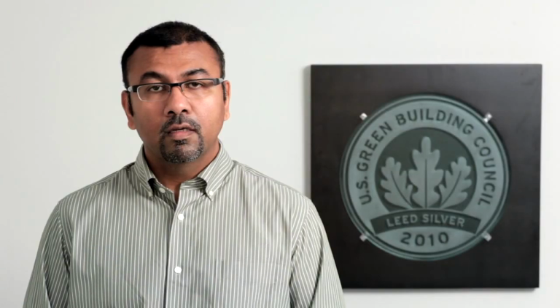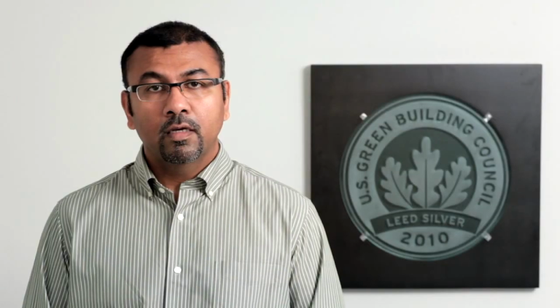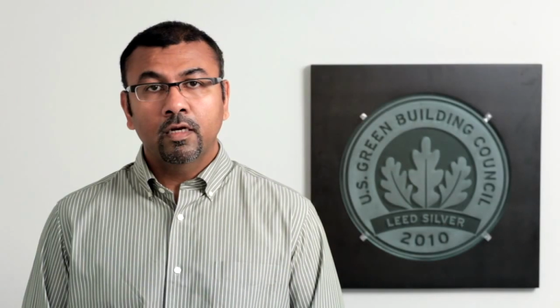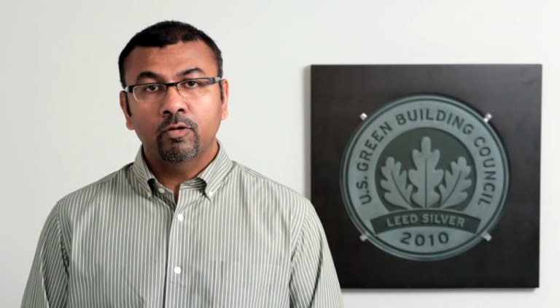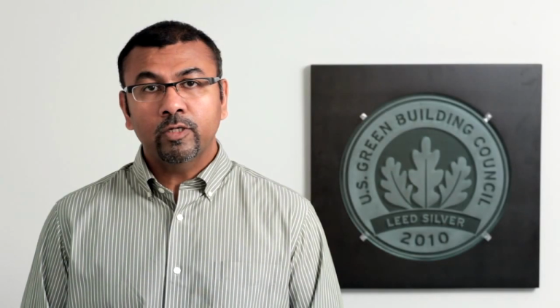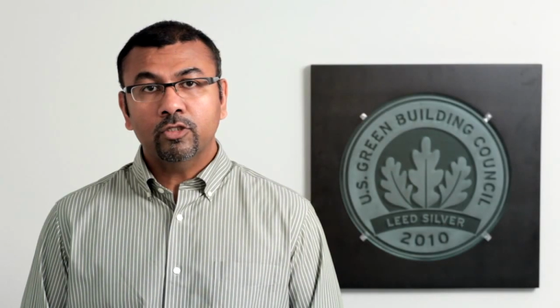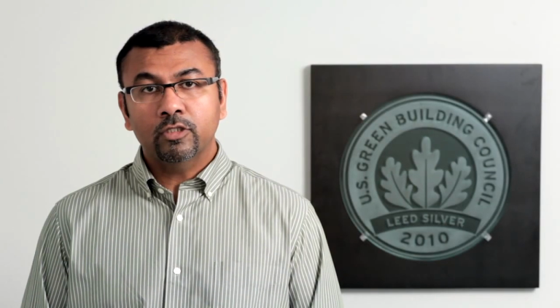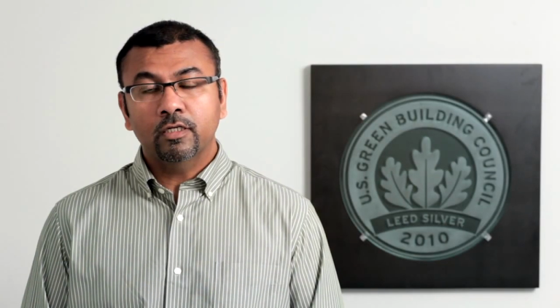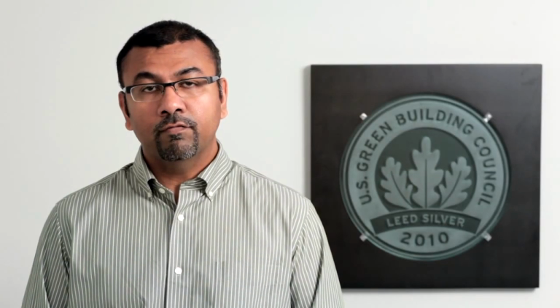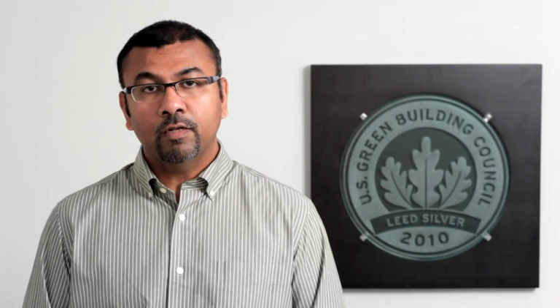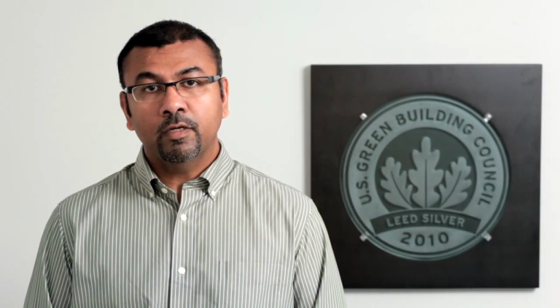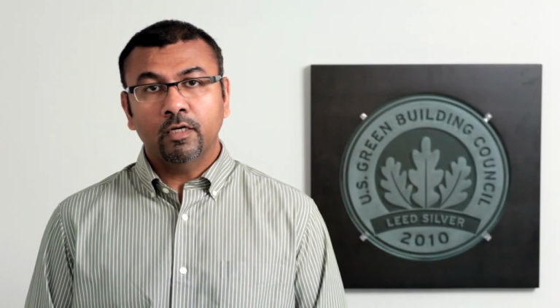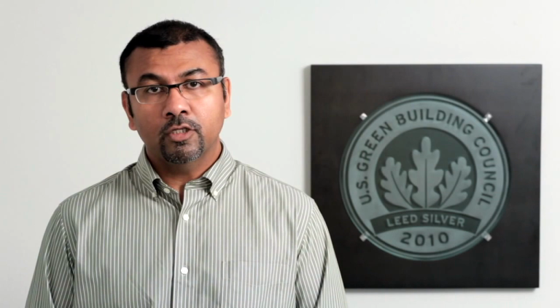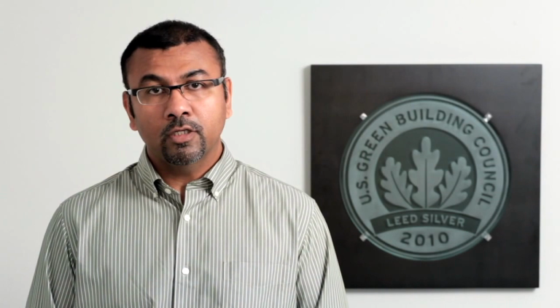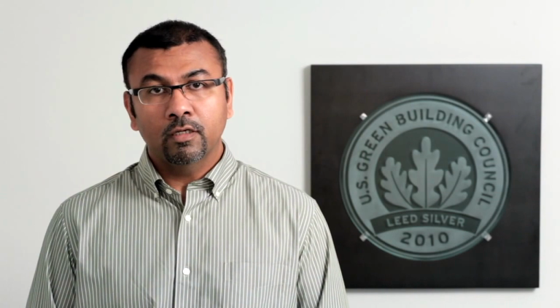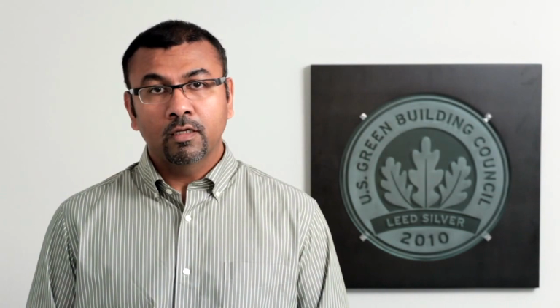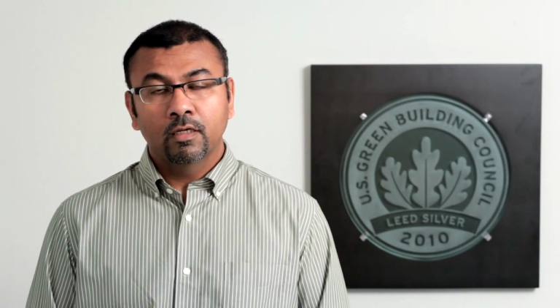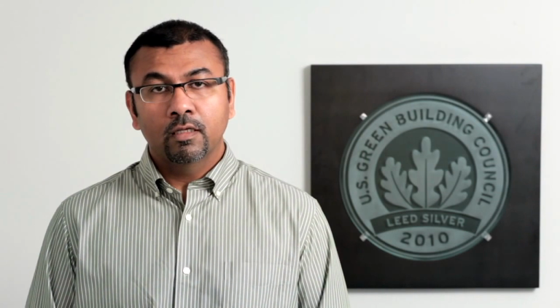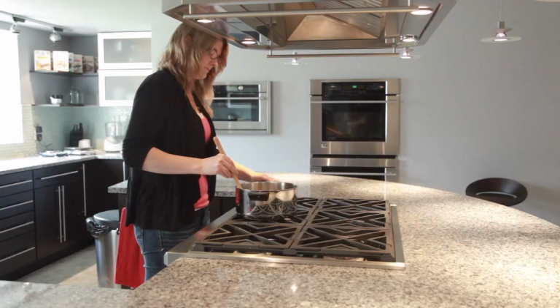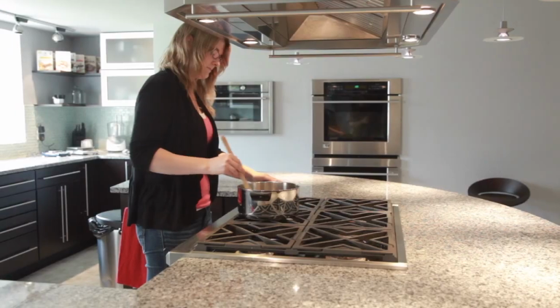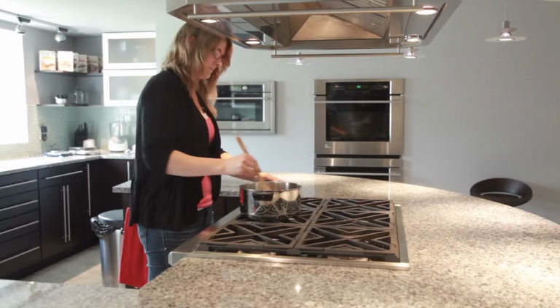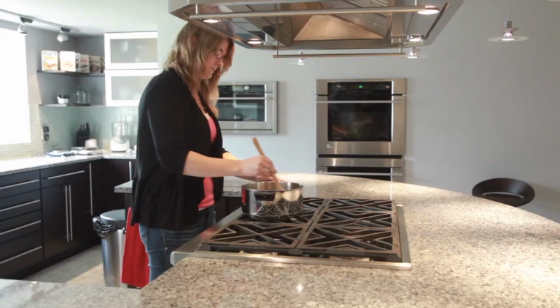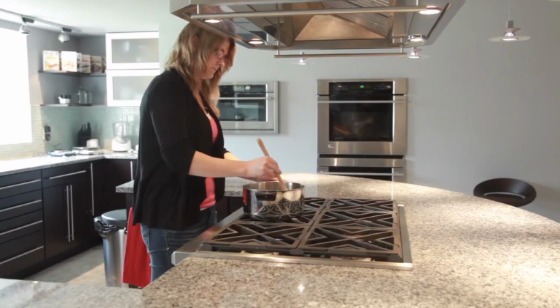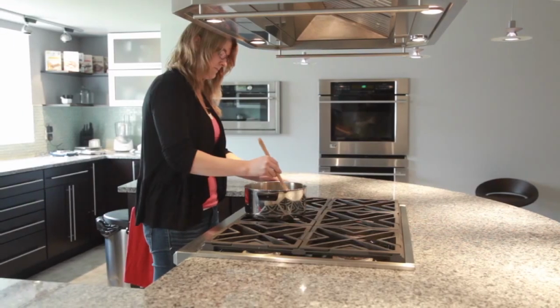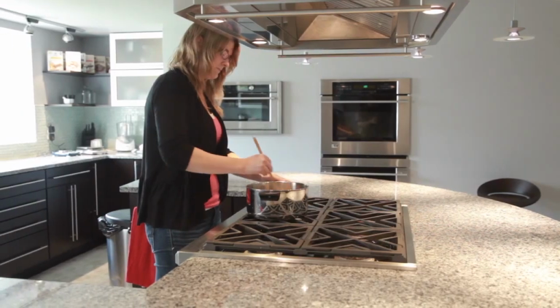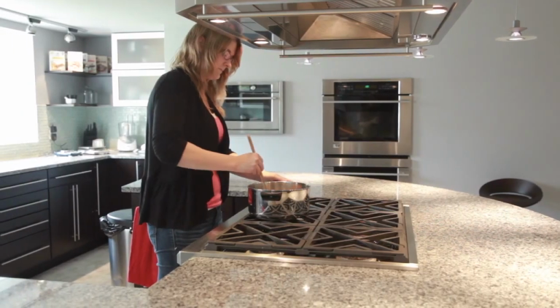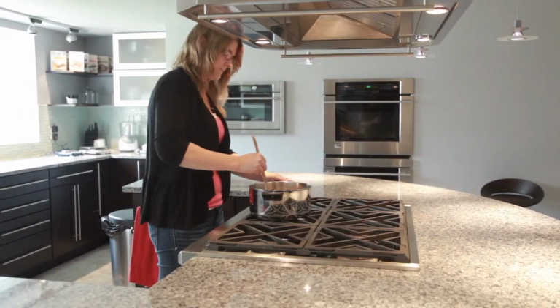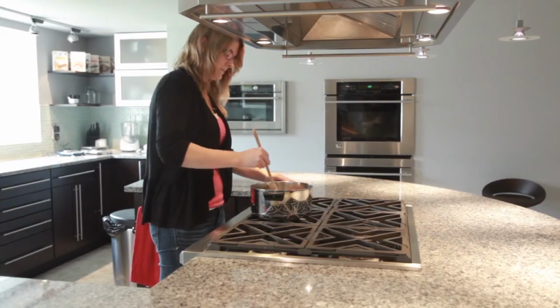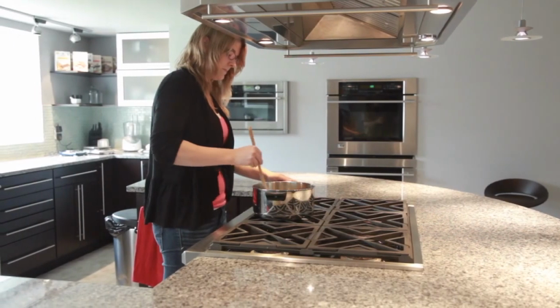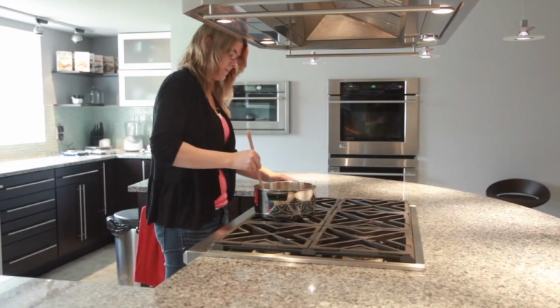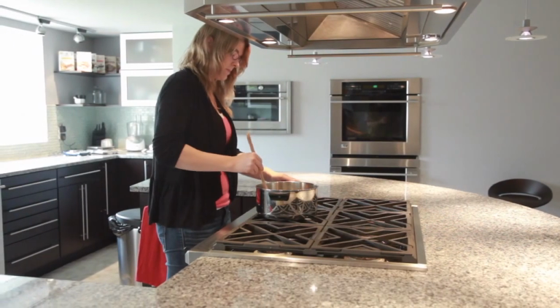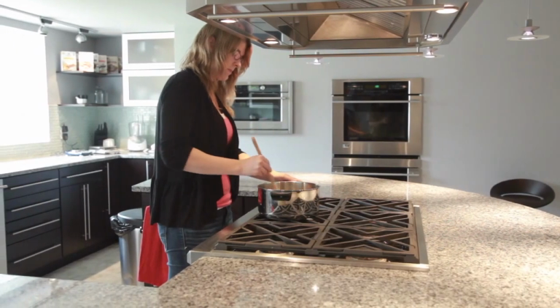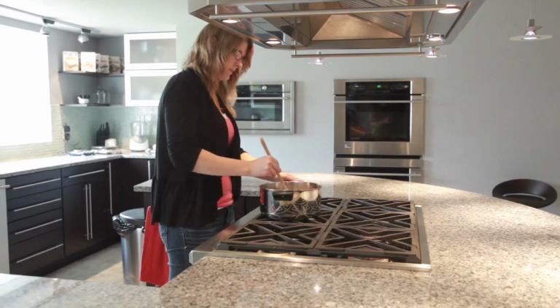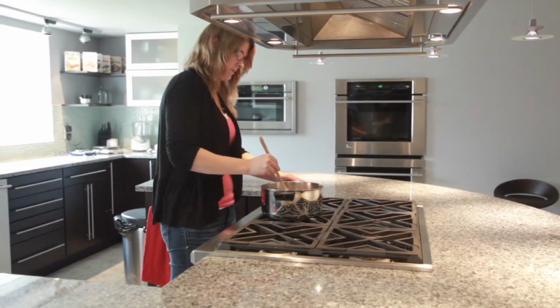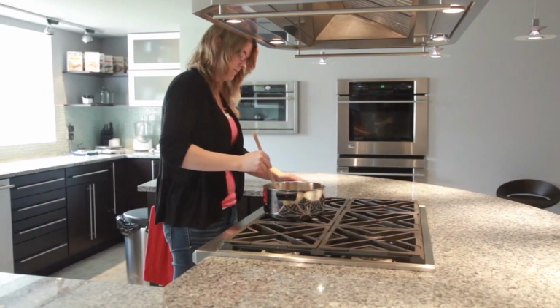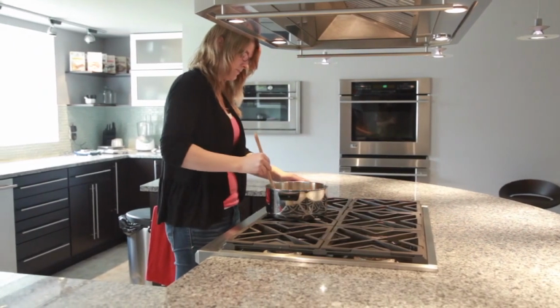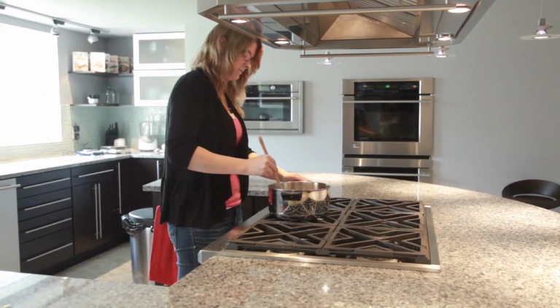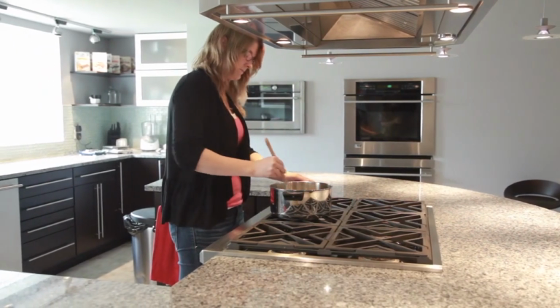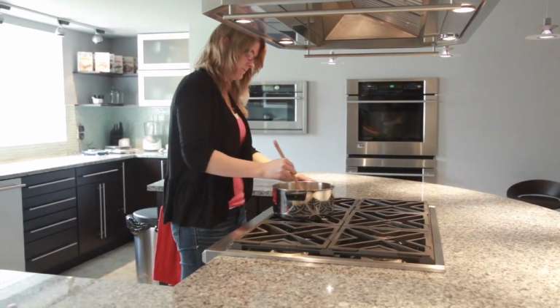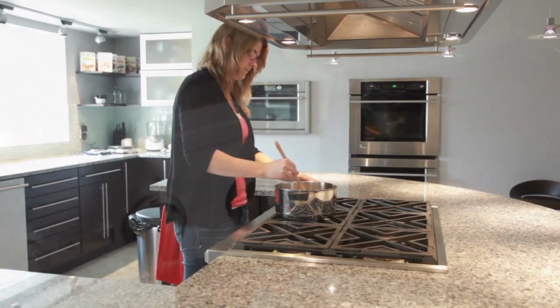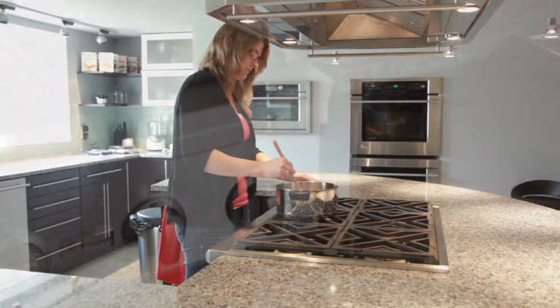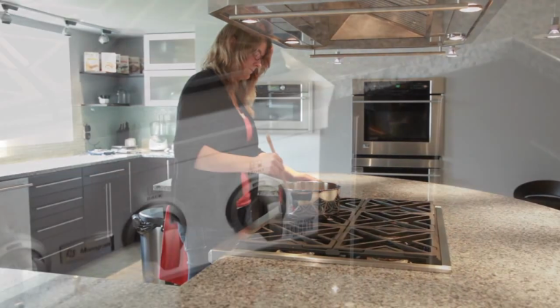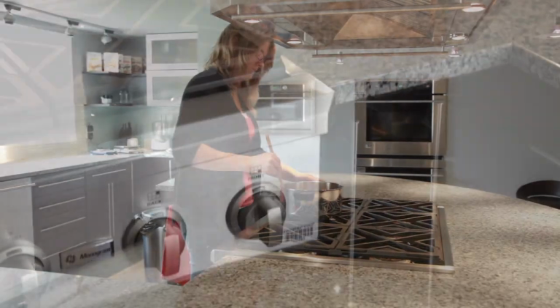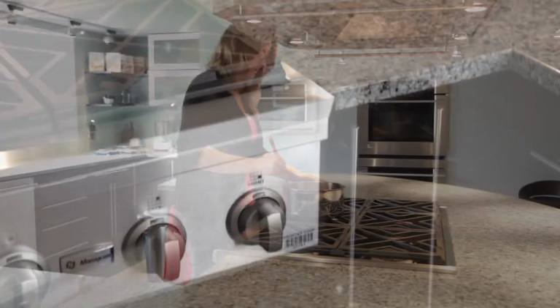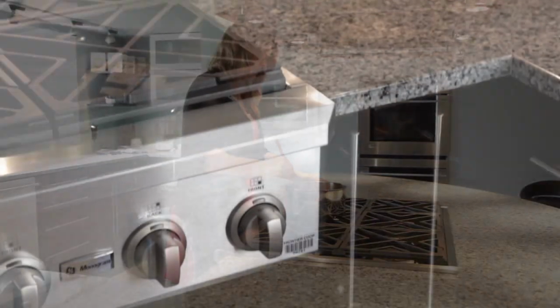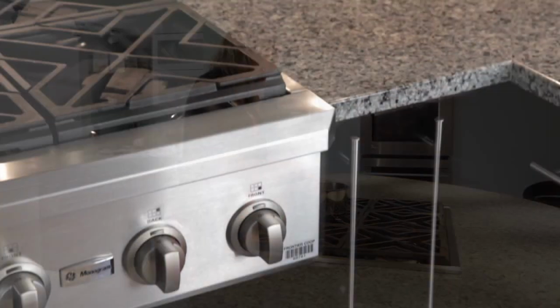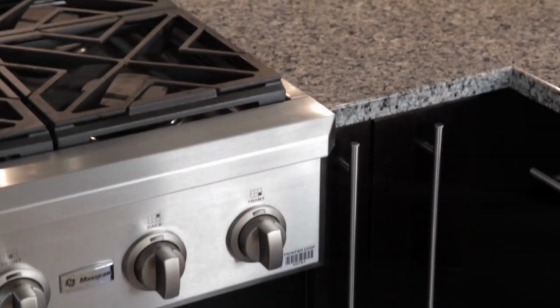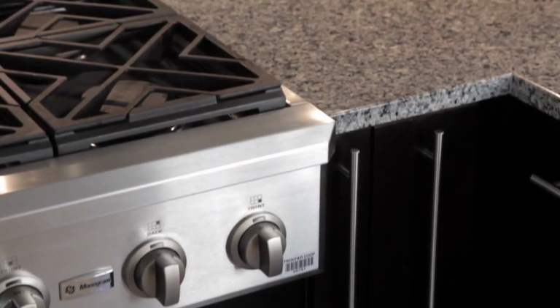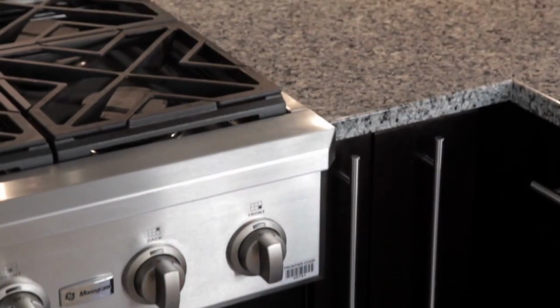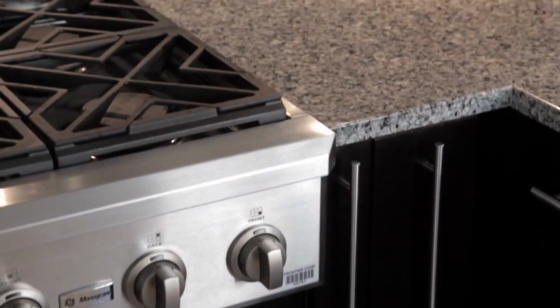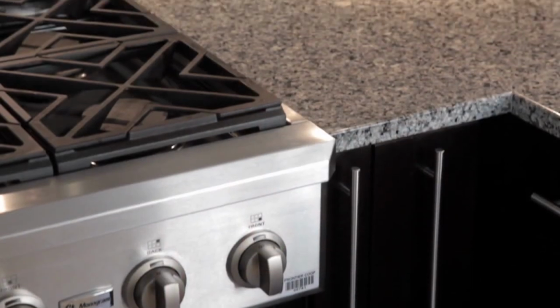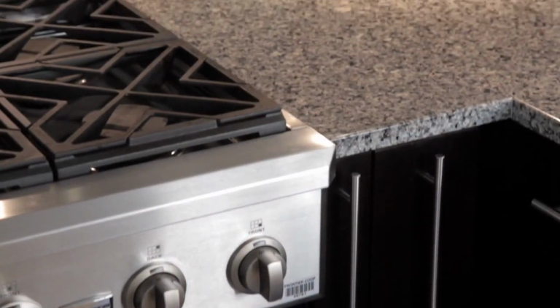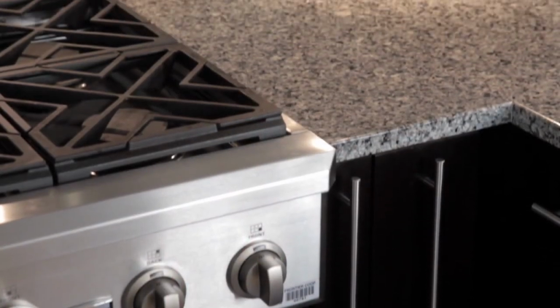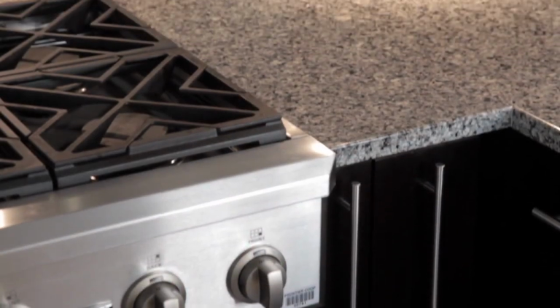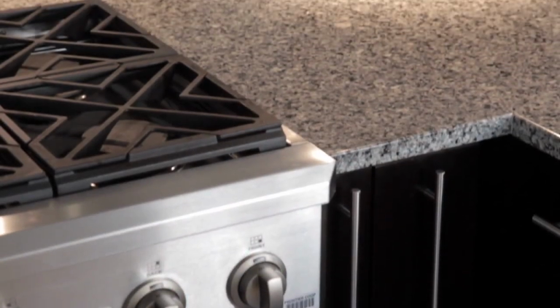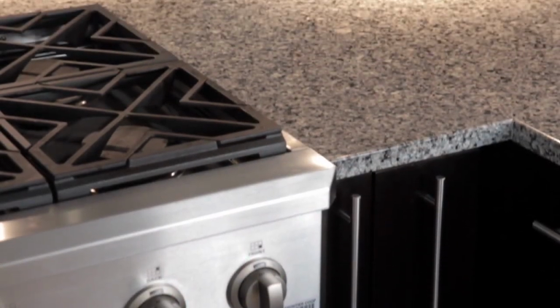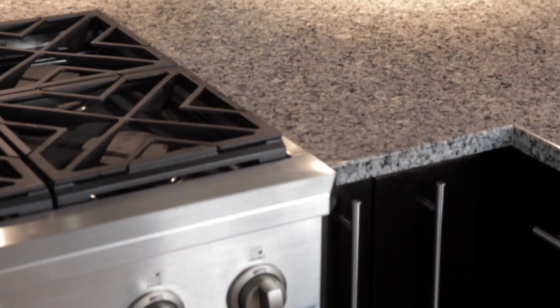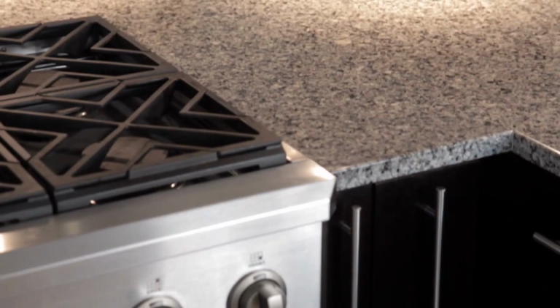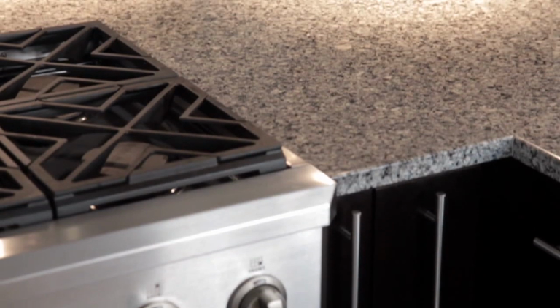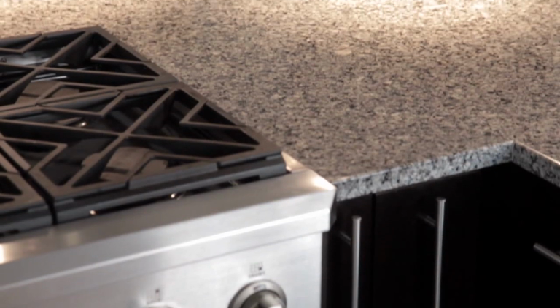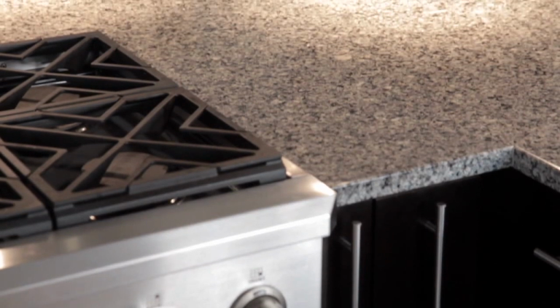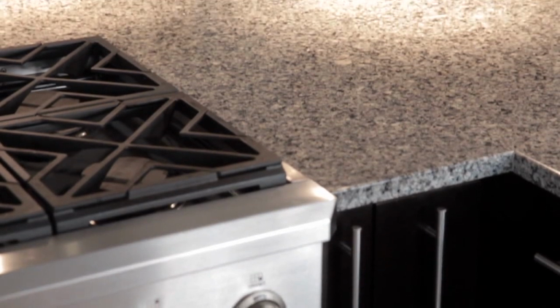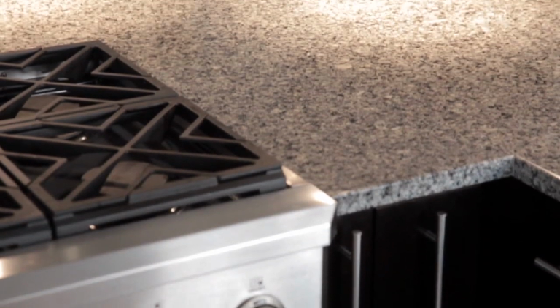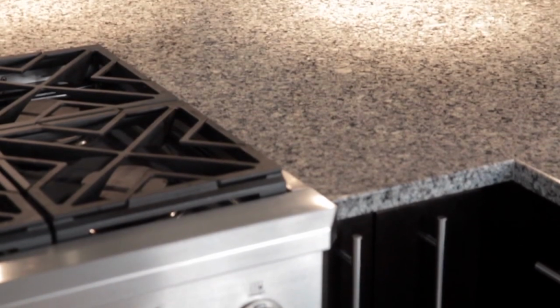In our research and development kitchen, the cabinets used sustainably harvested wood and the granite countertops are long-lasting and durable.